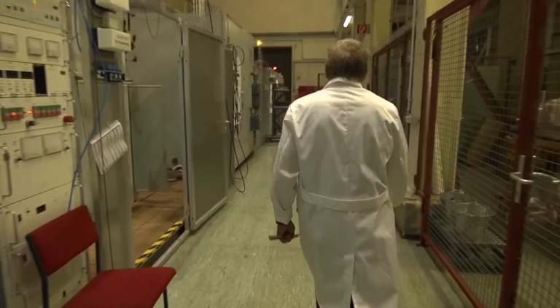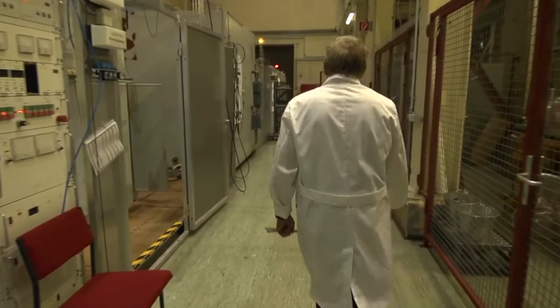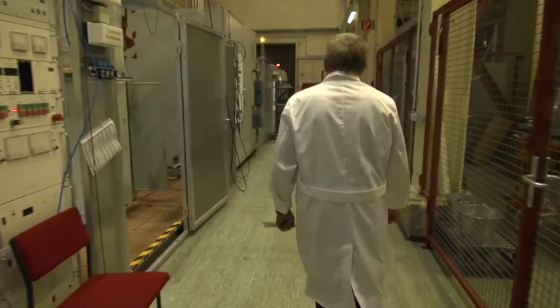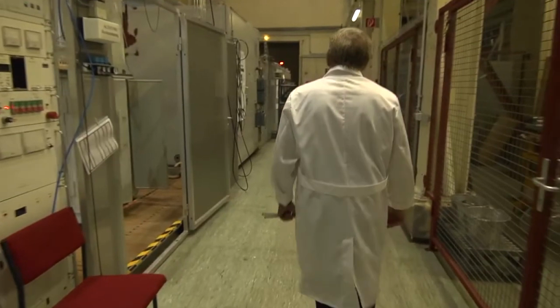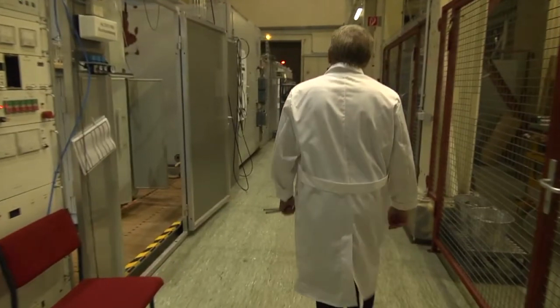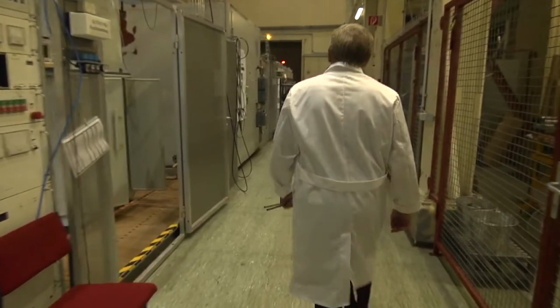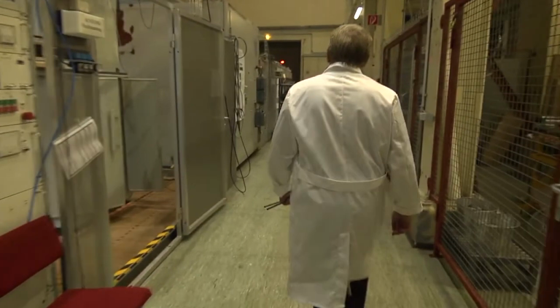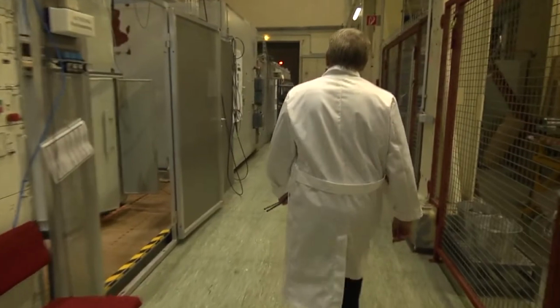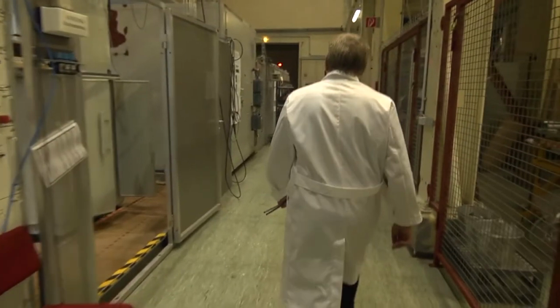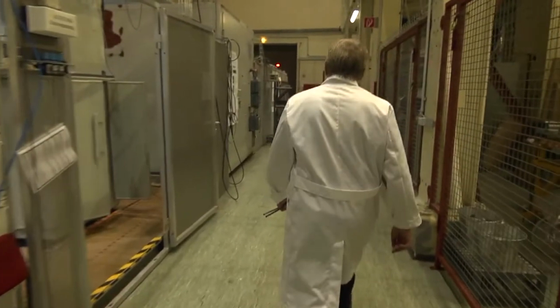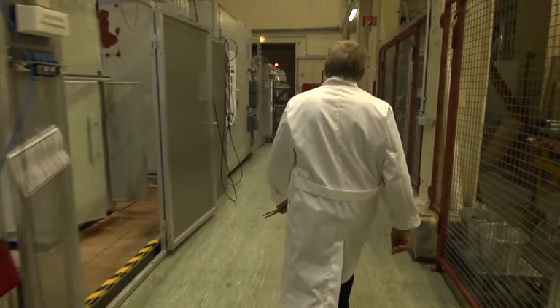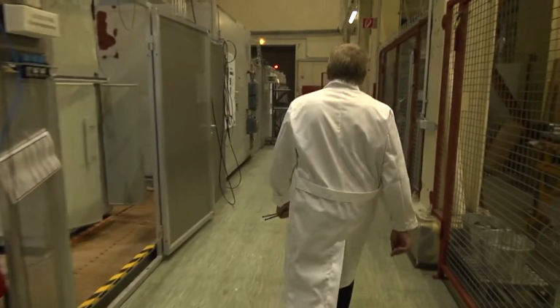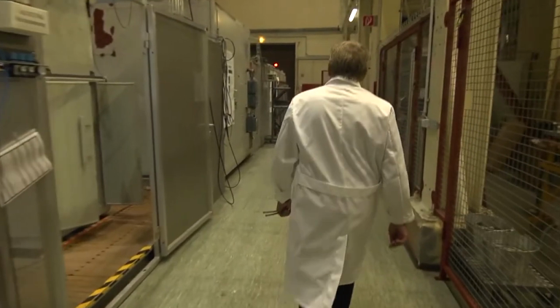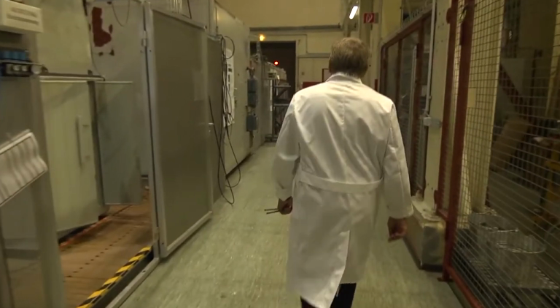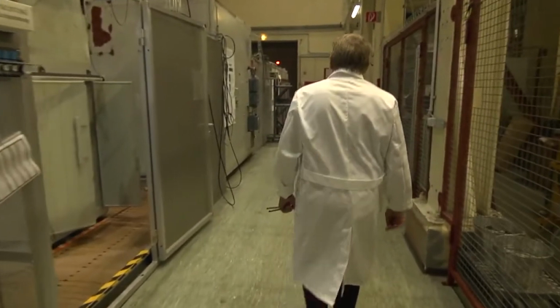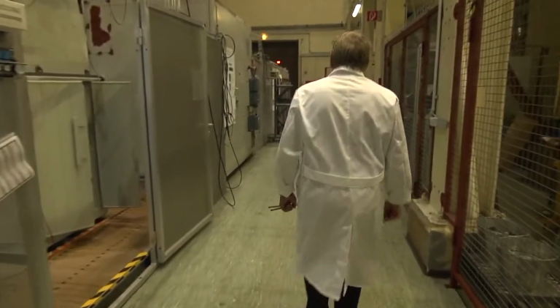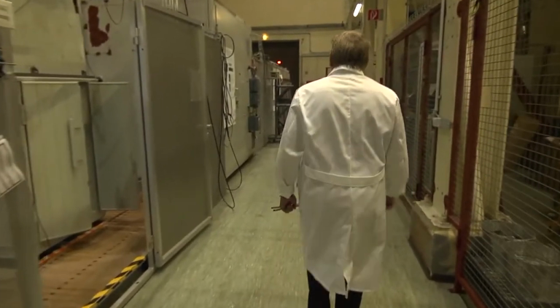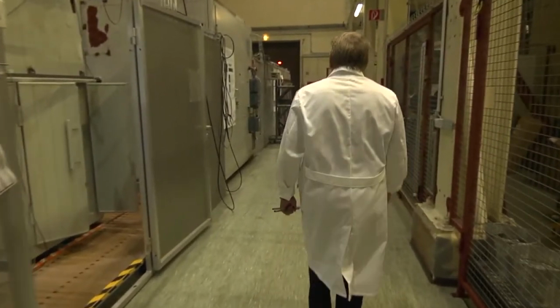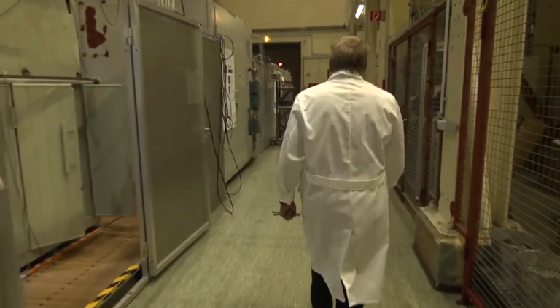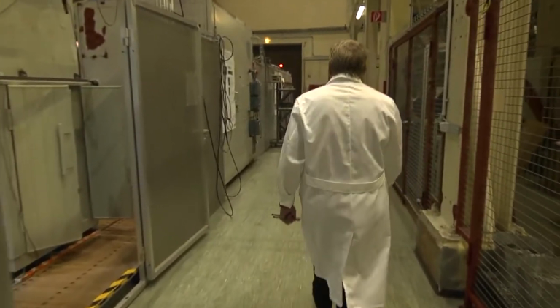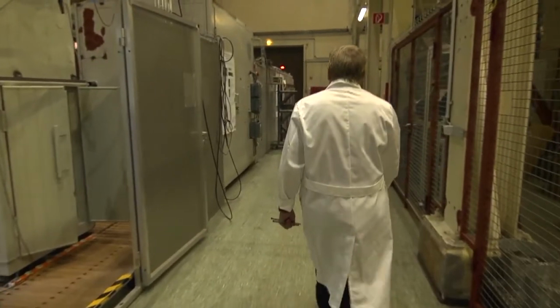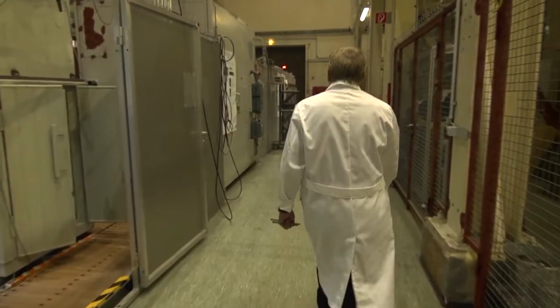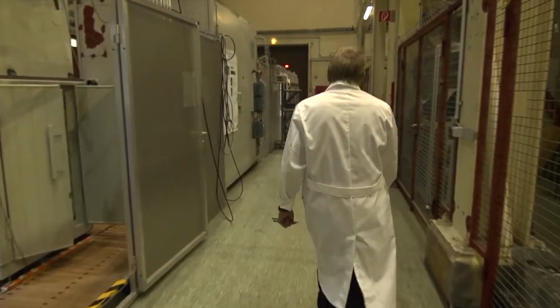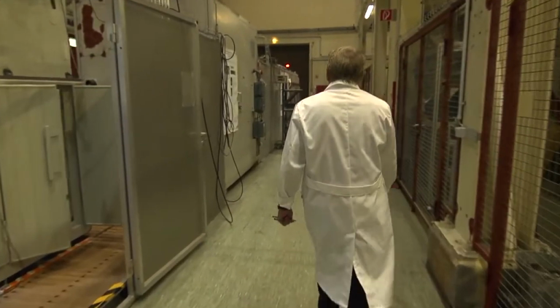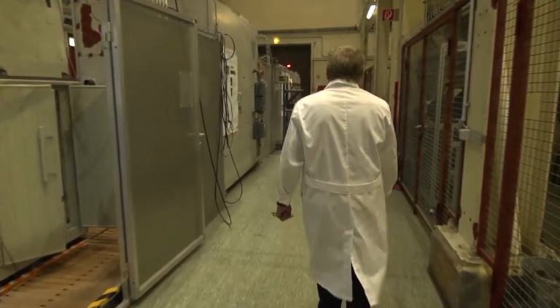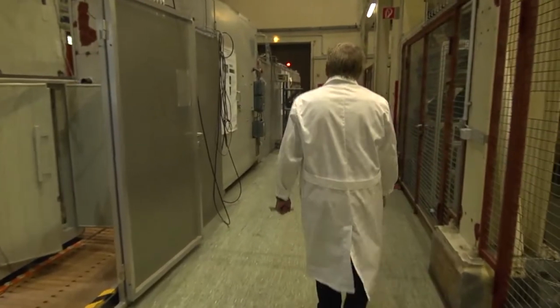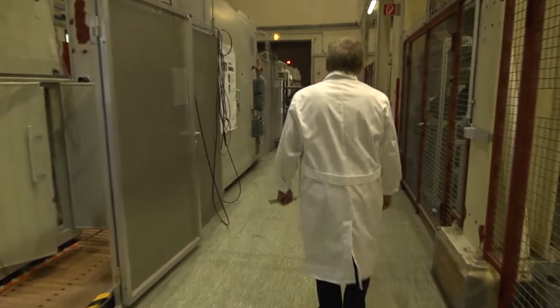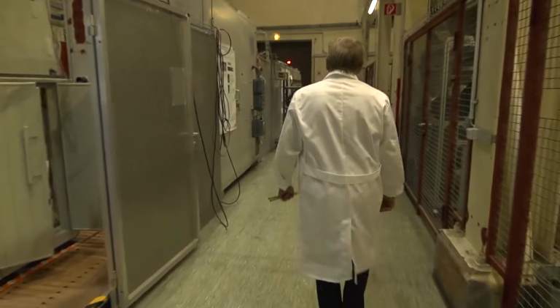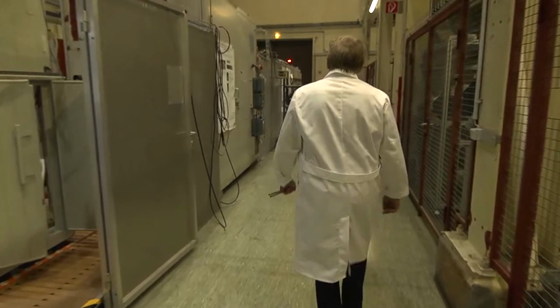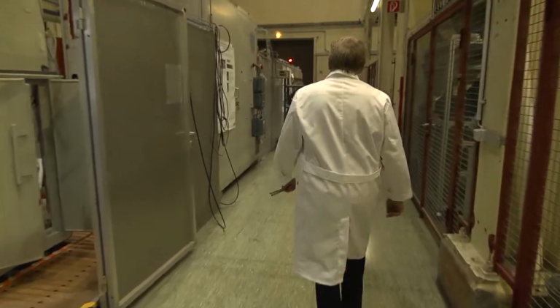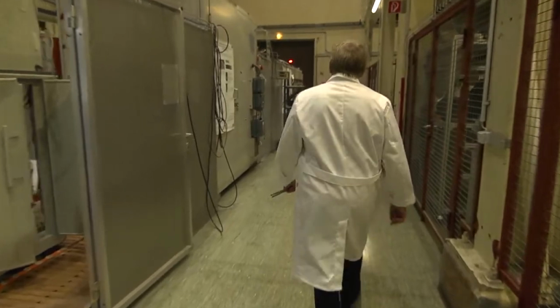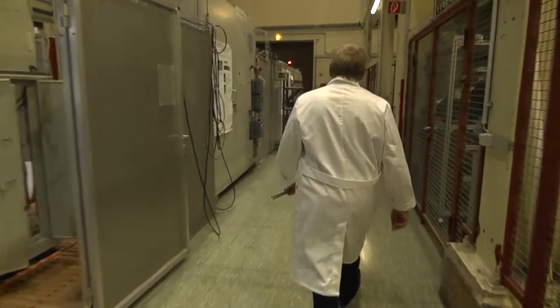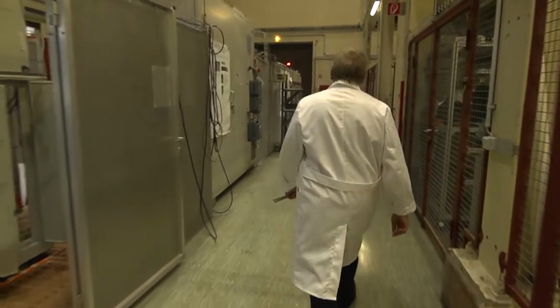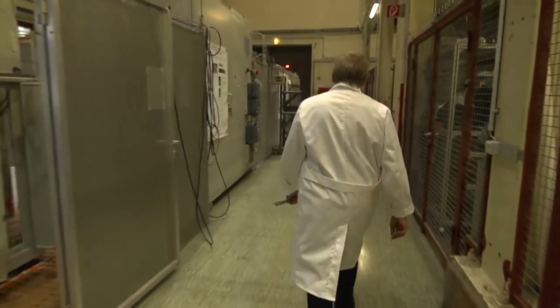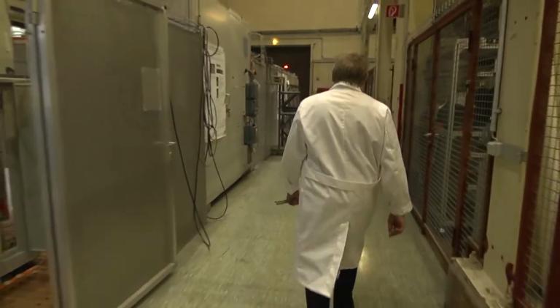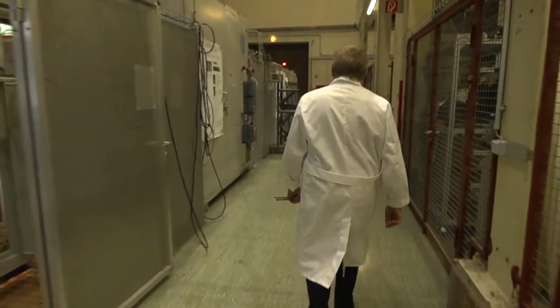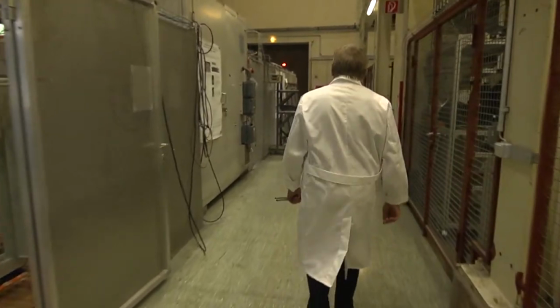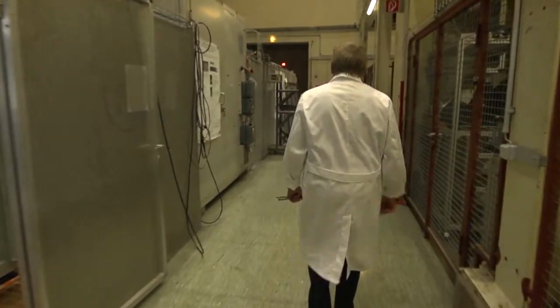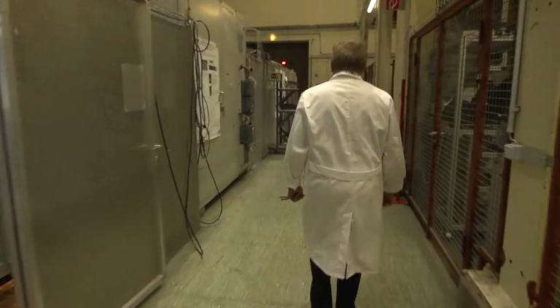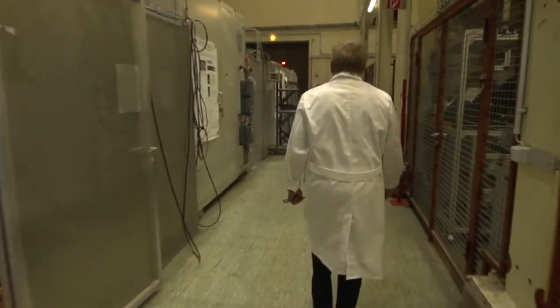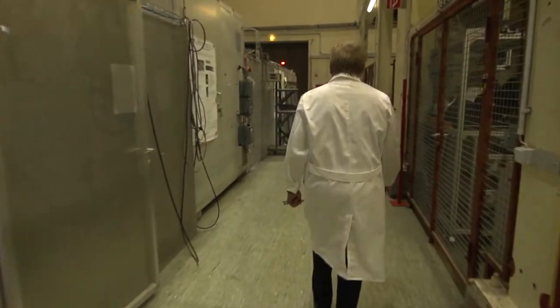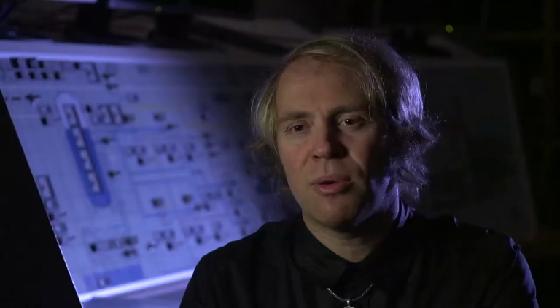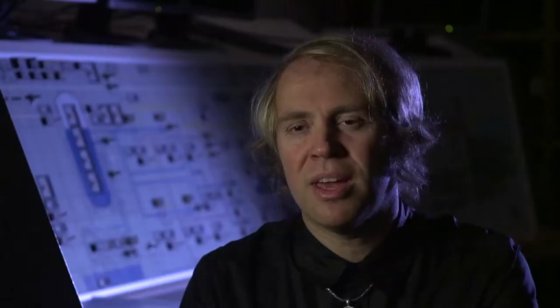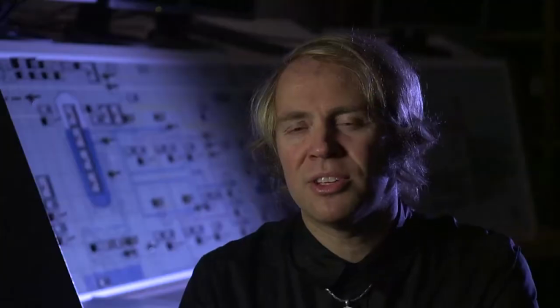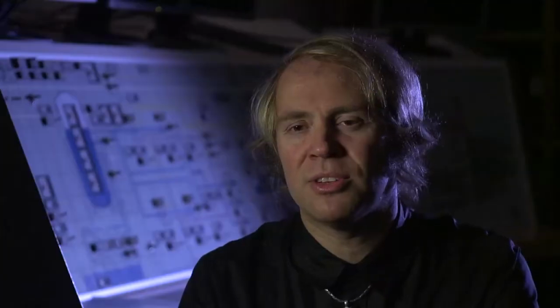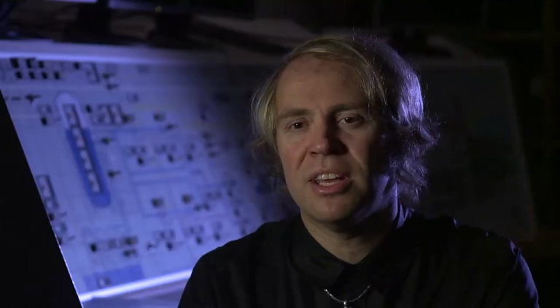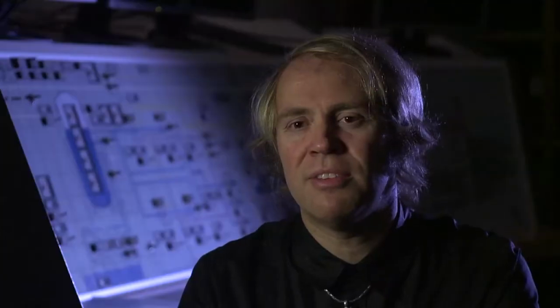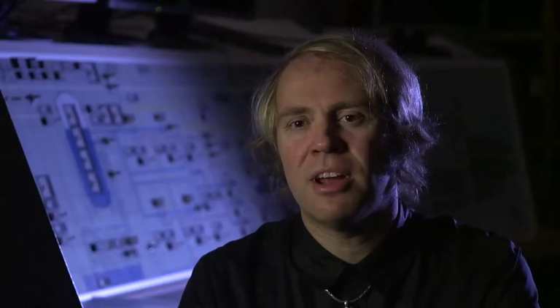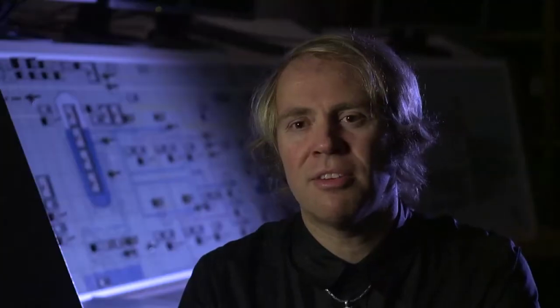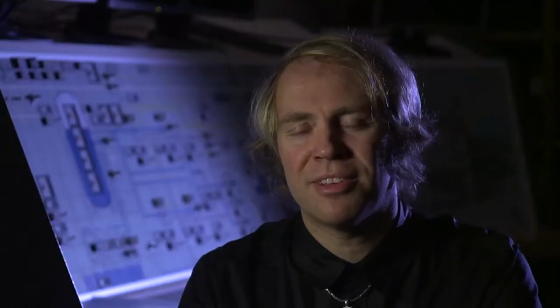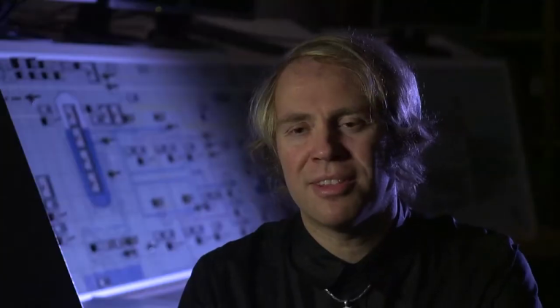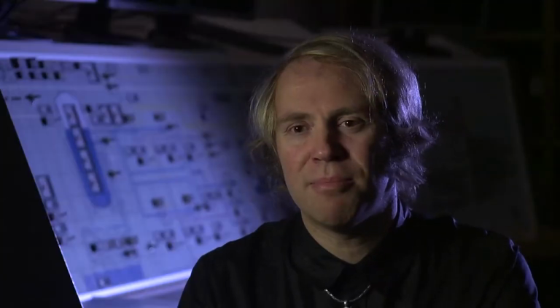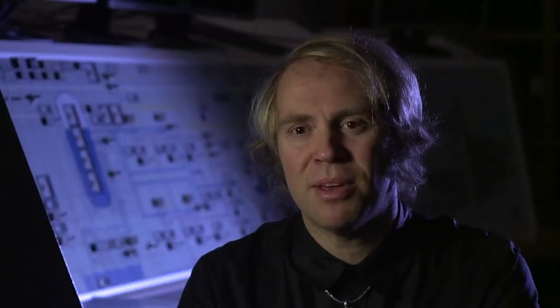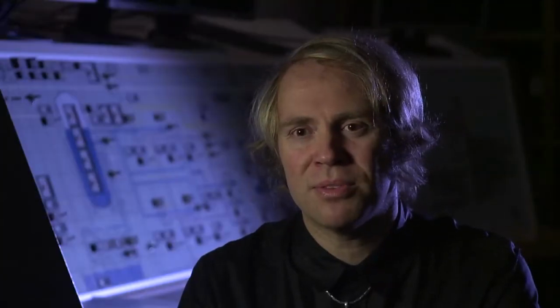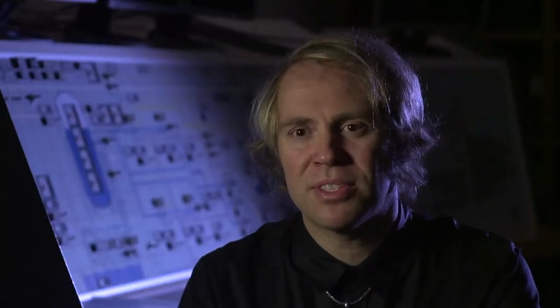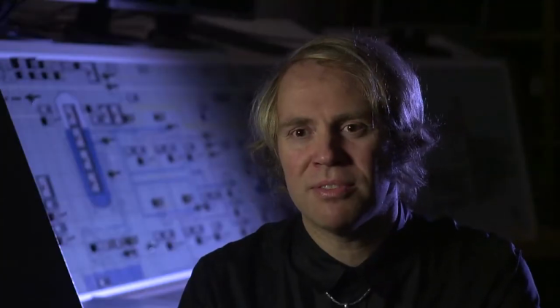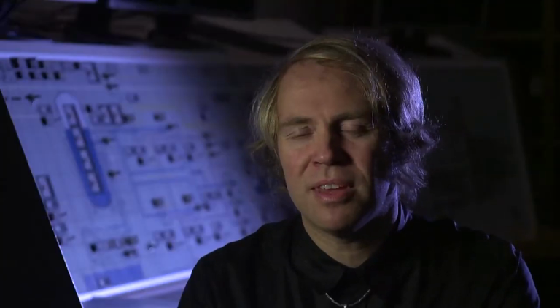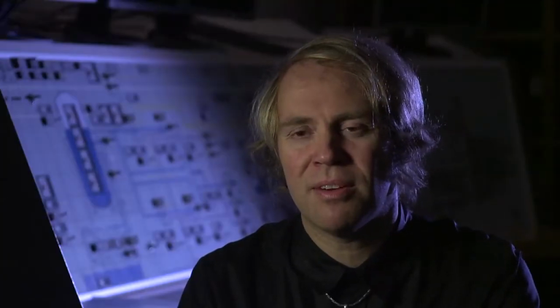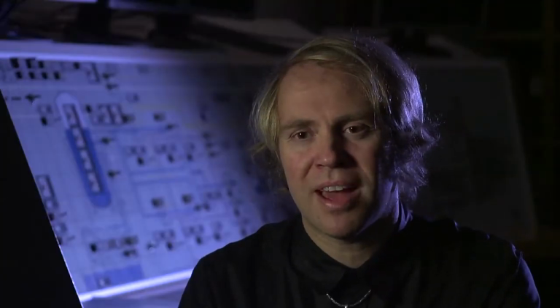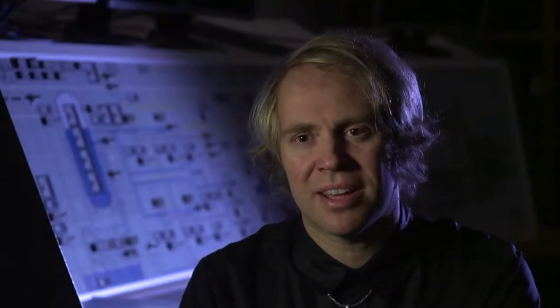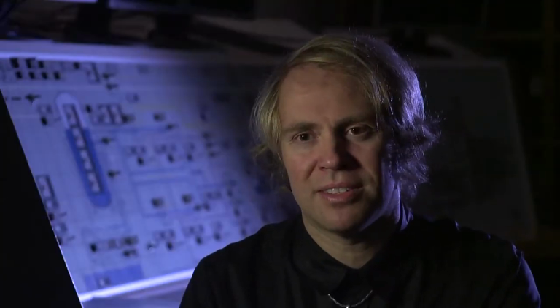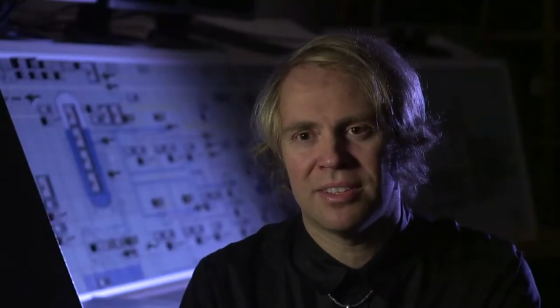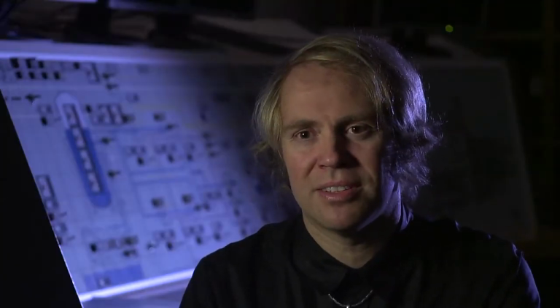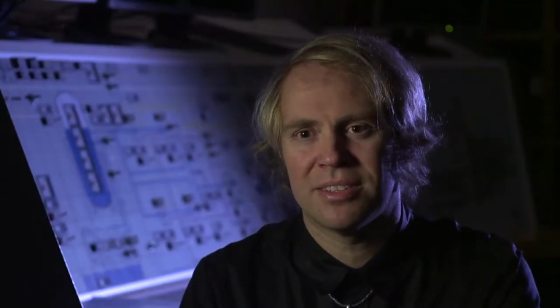Also they should be safe enough that we can avoid any need for evacuation even after the most severe accidents.